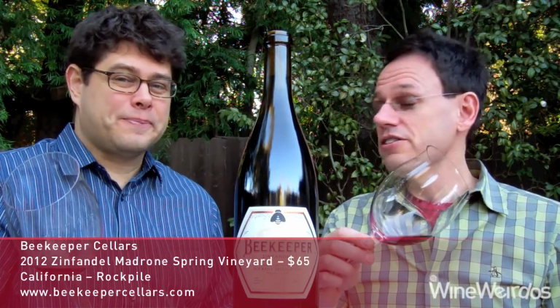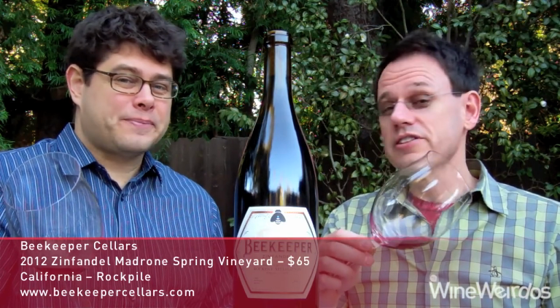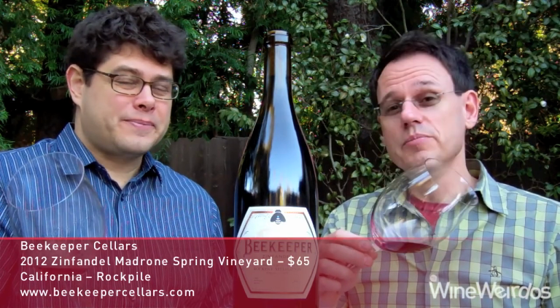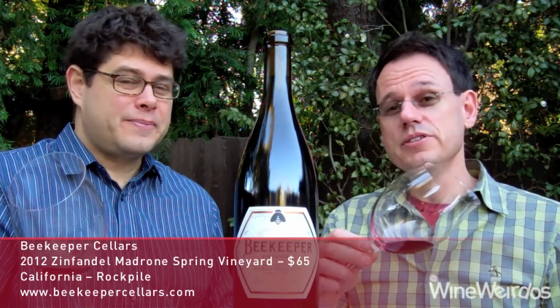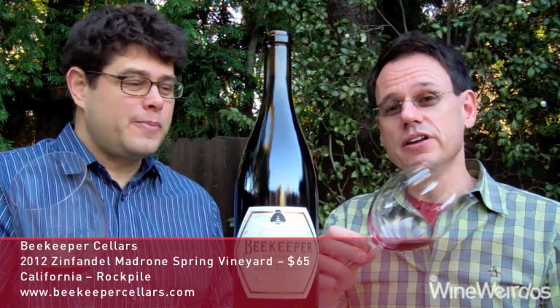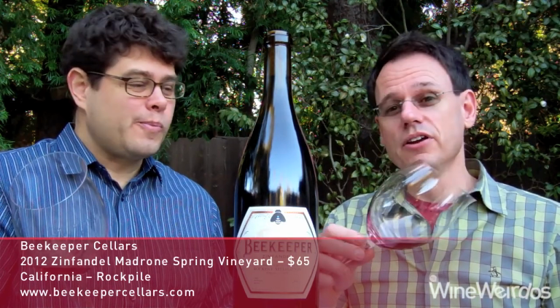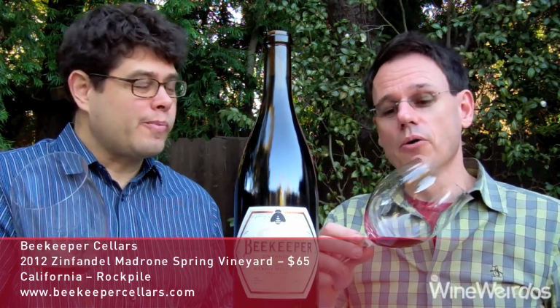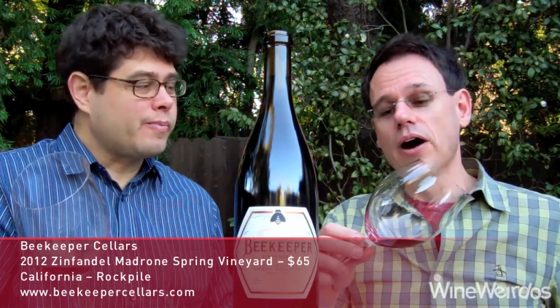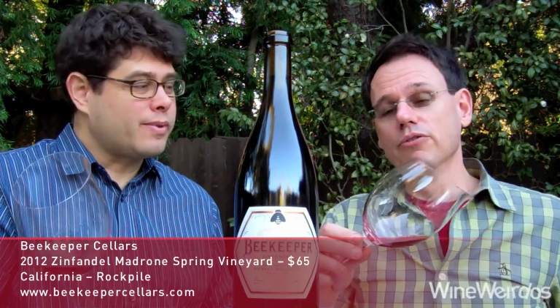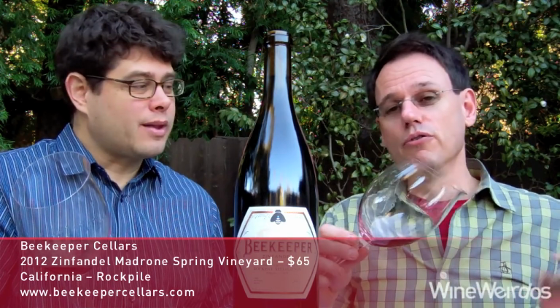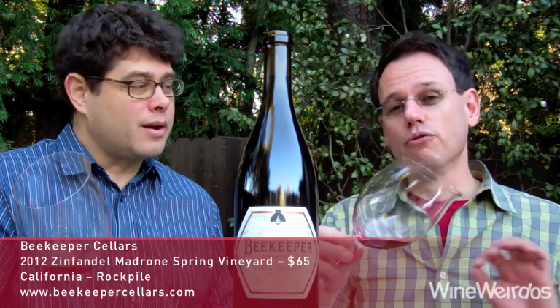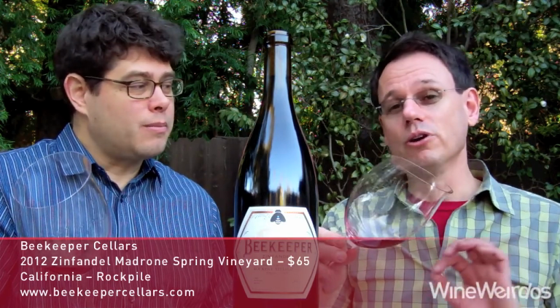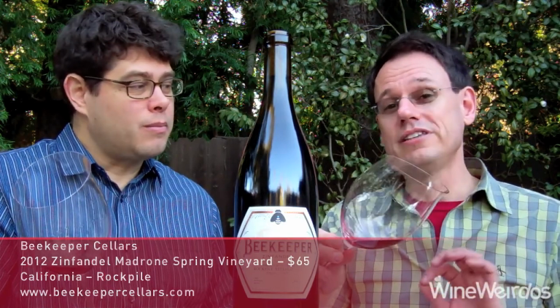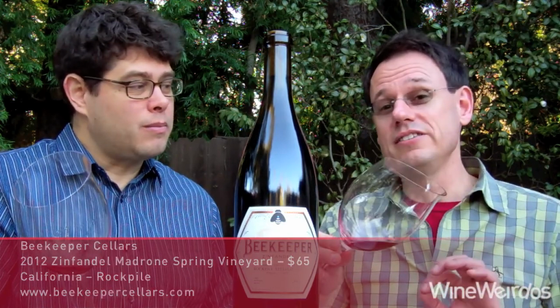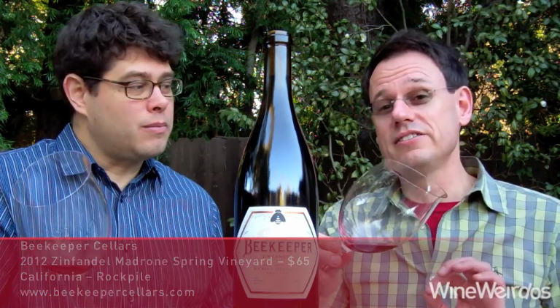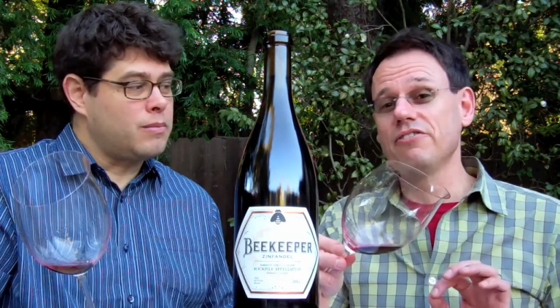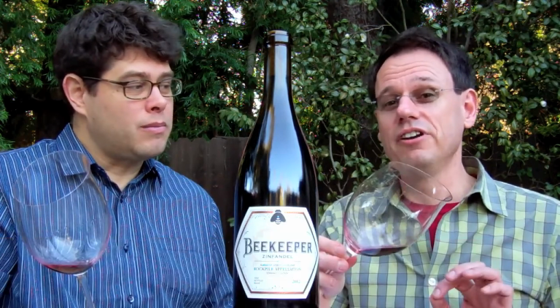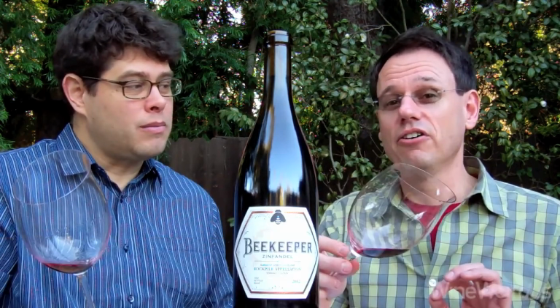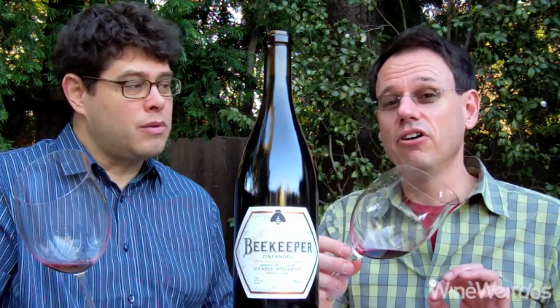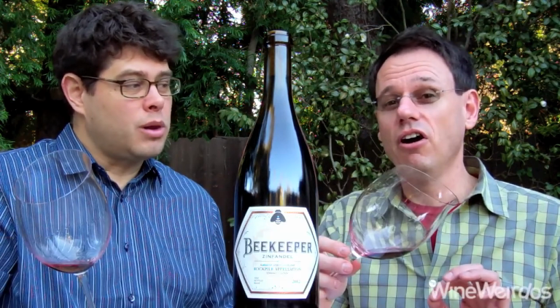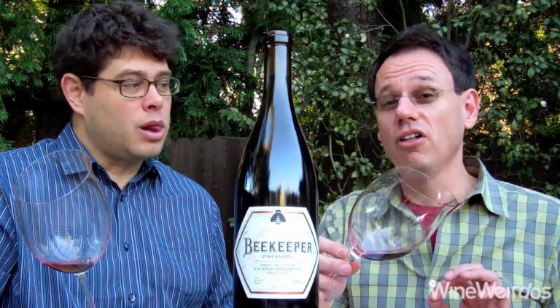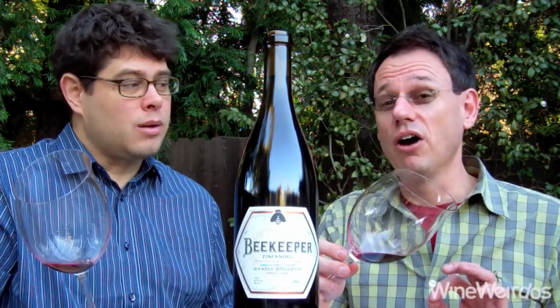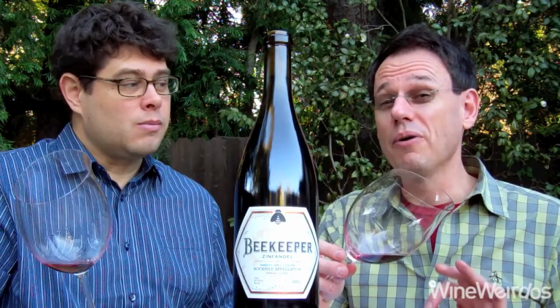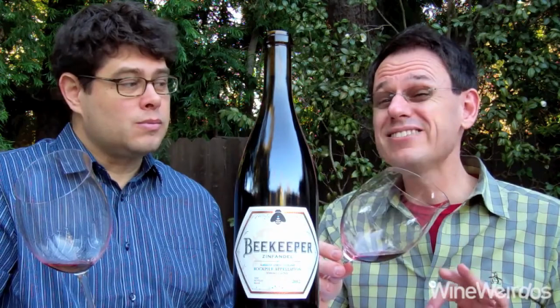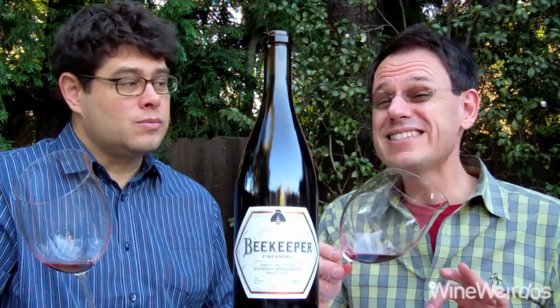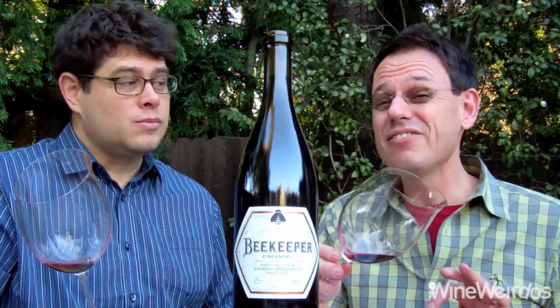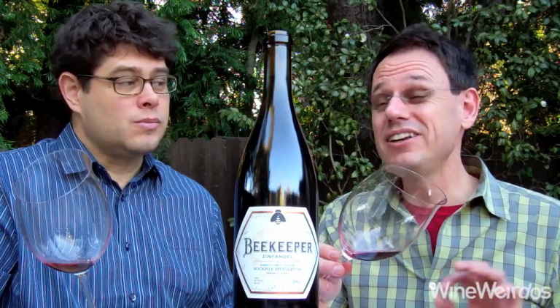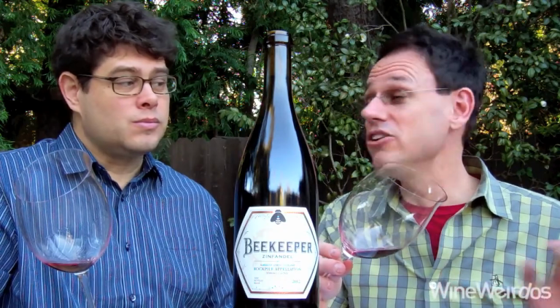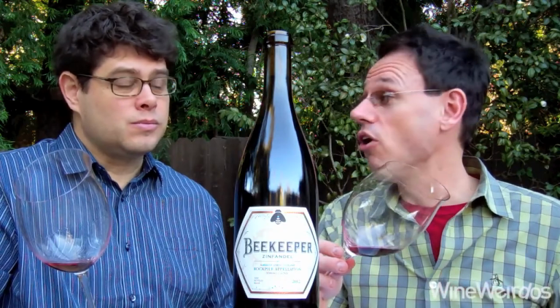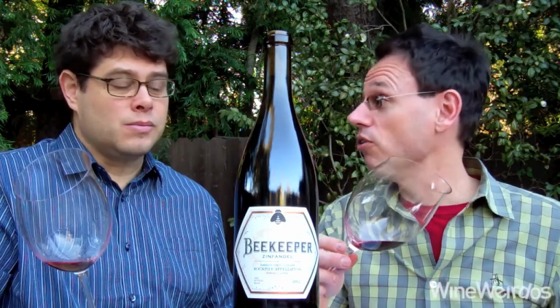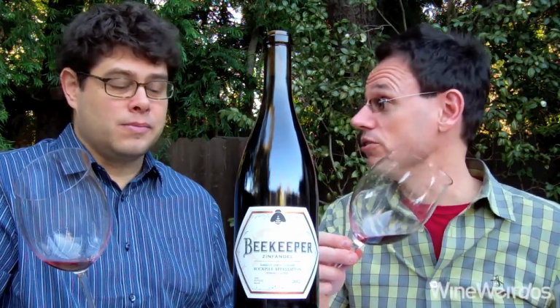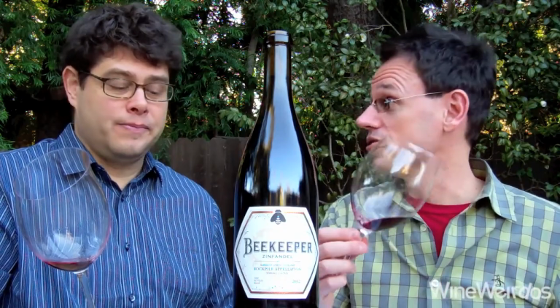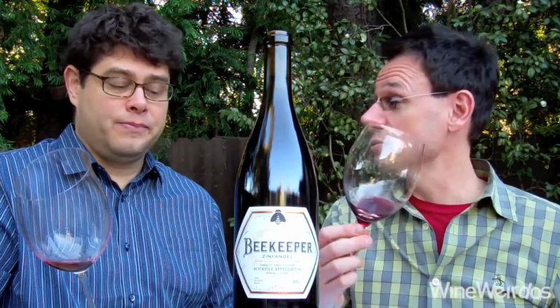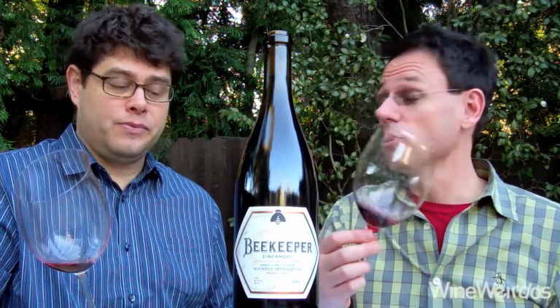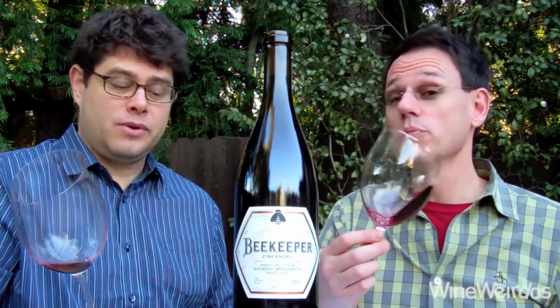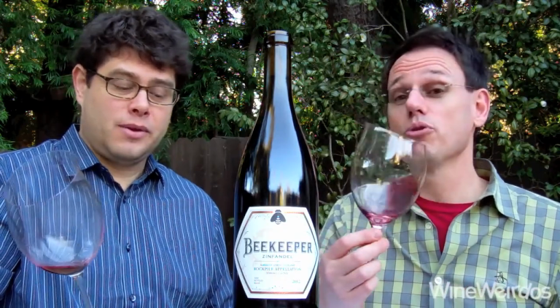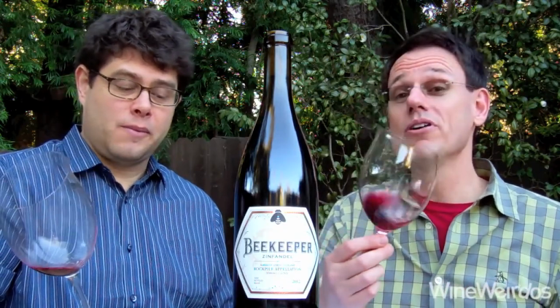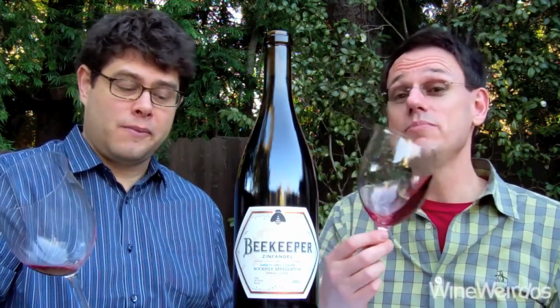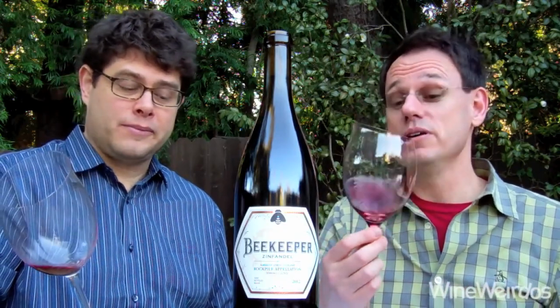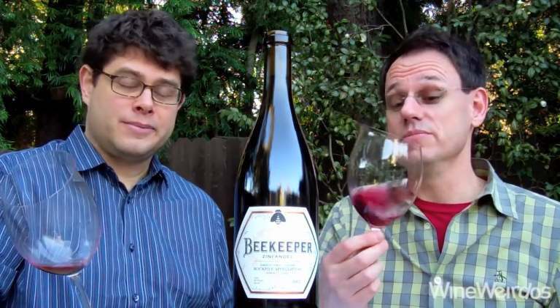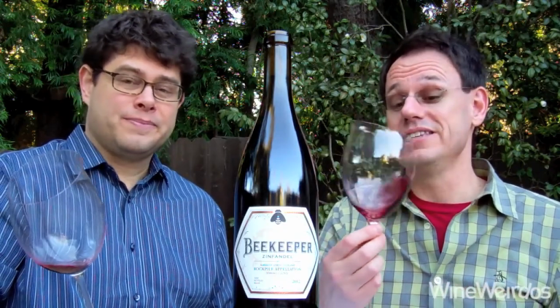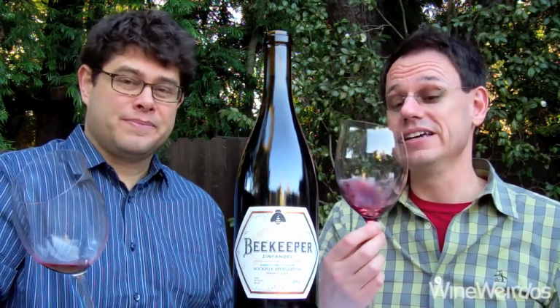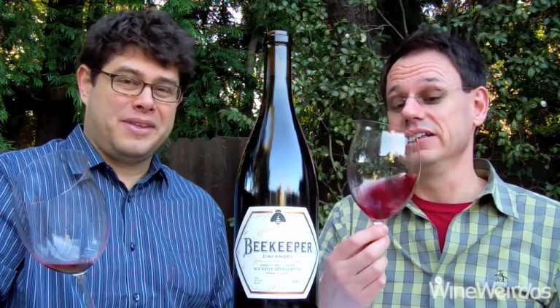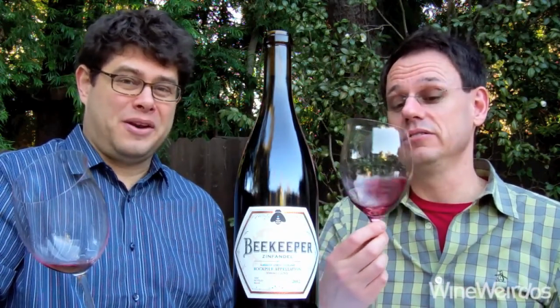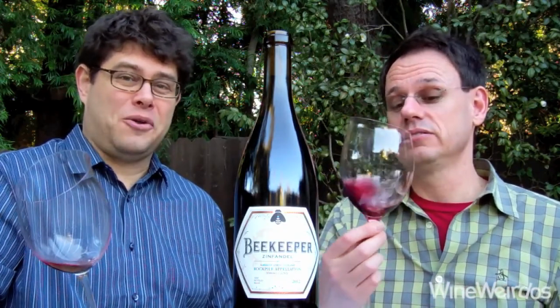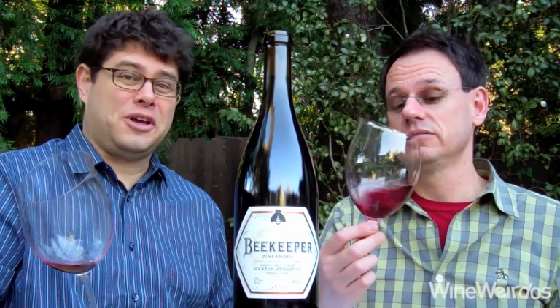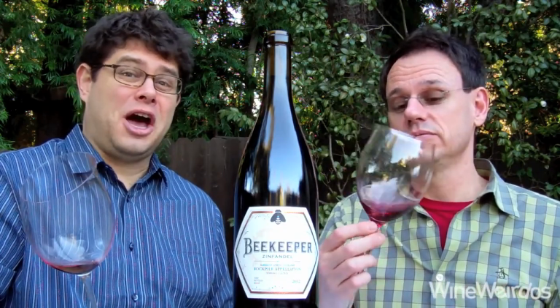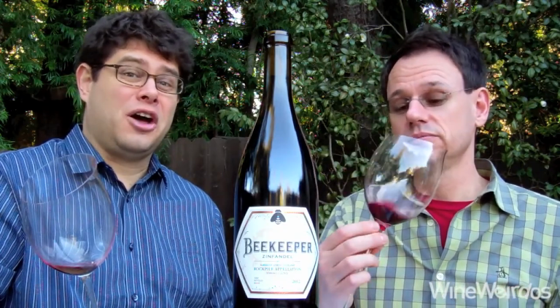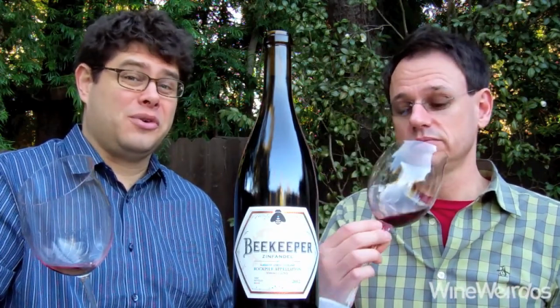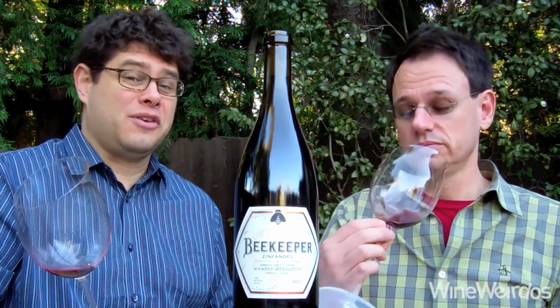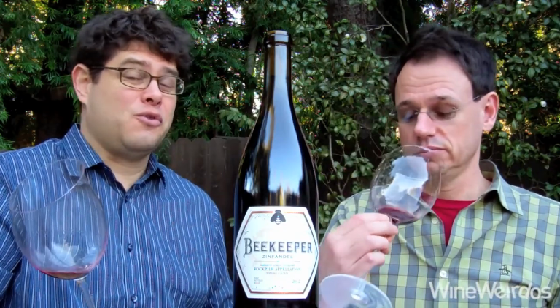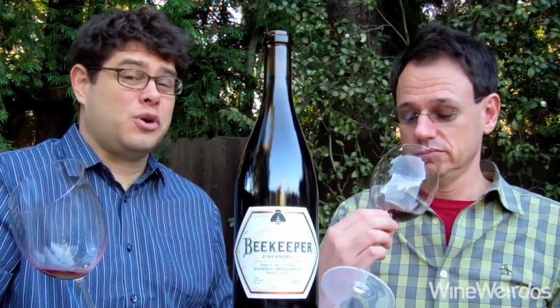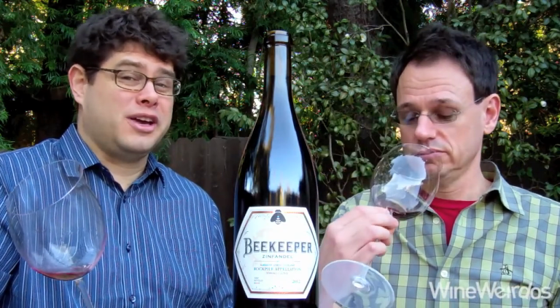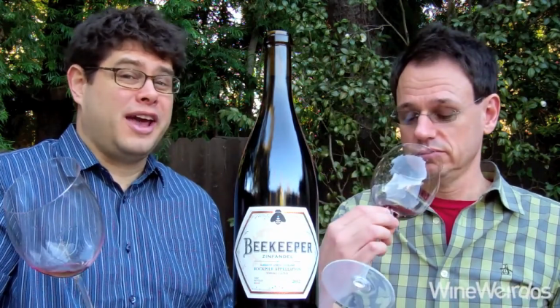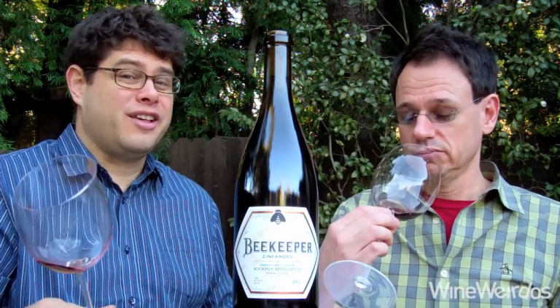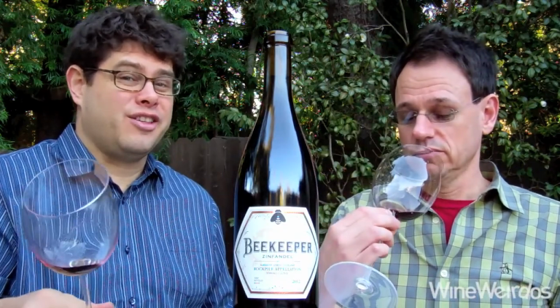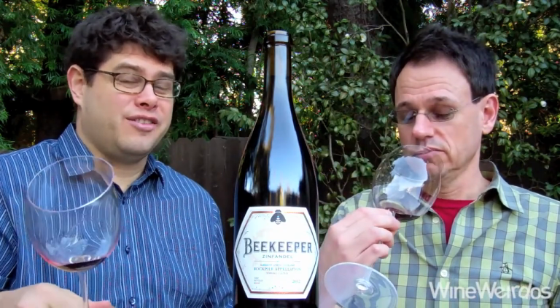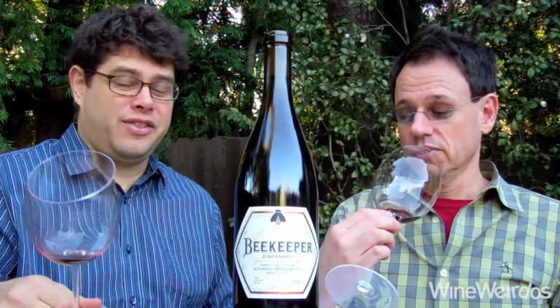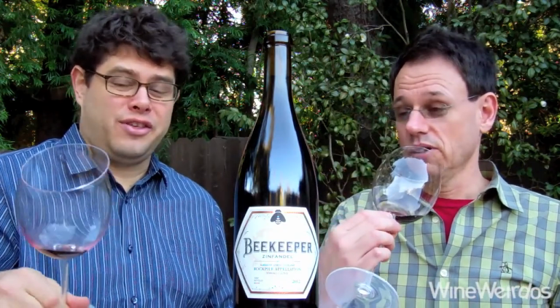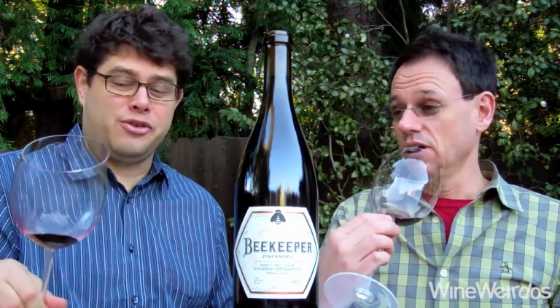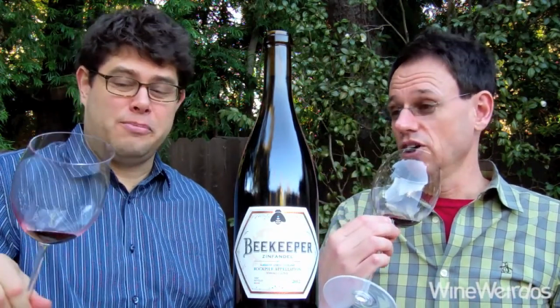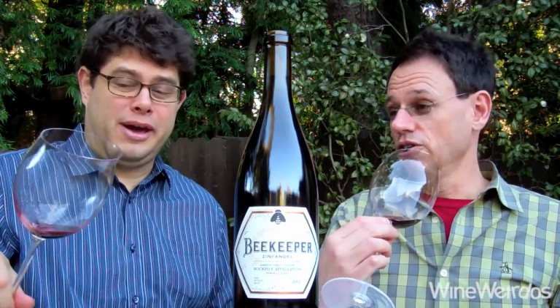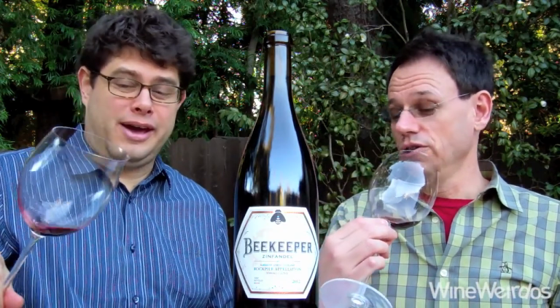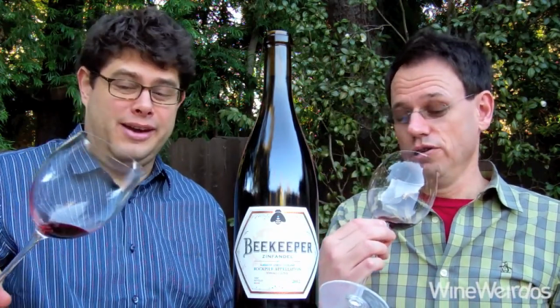This comes in at around 14.7% alcohol, around $70. More premium end, and only 140 cases of this are made.